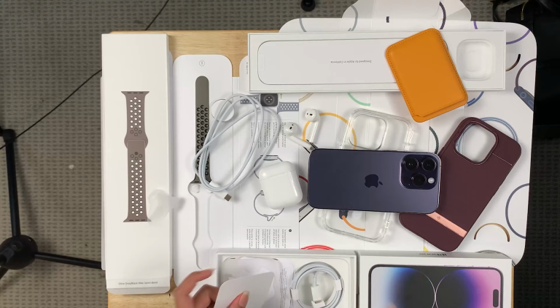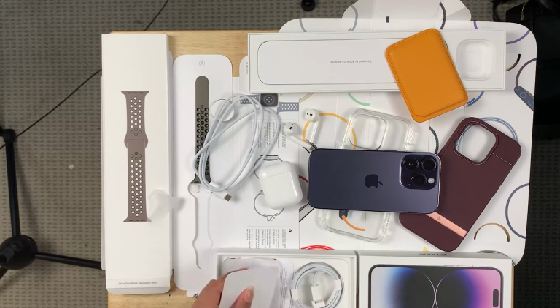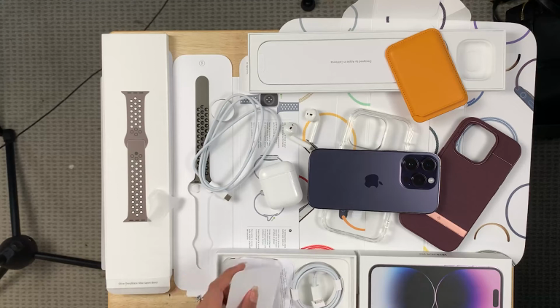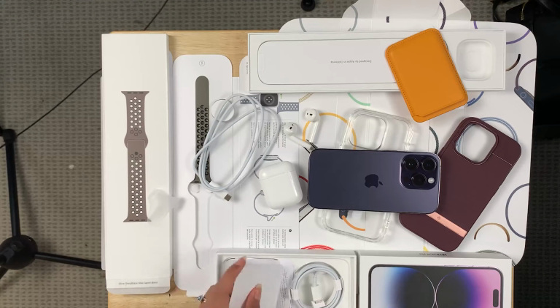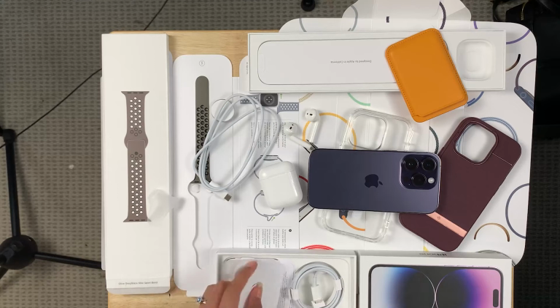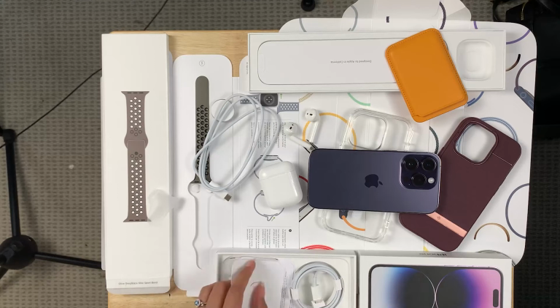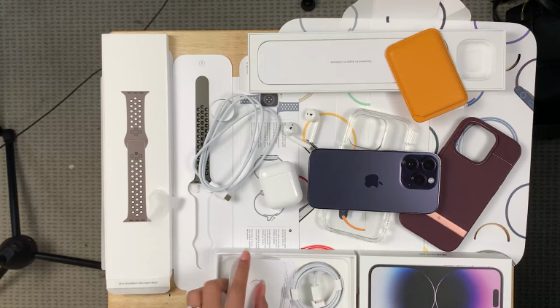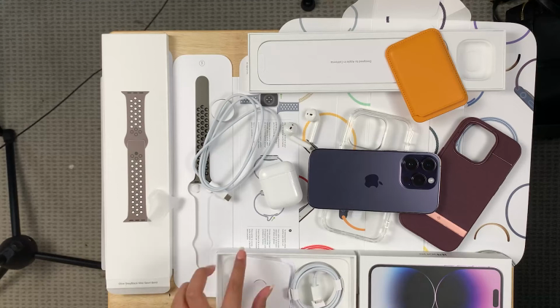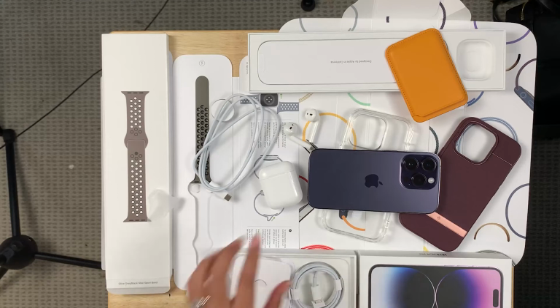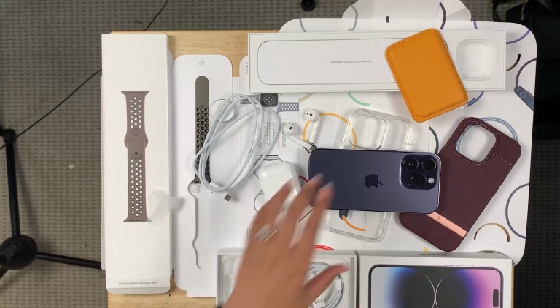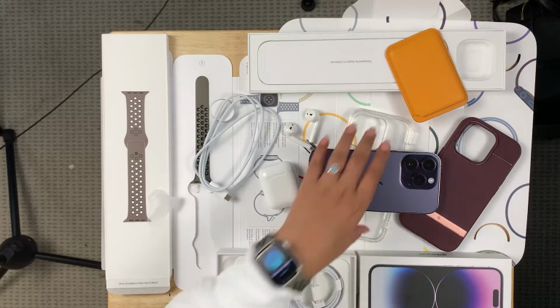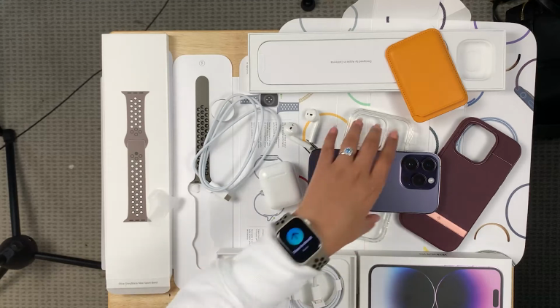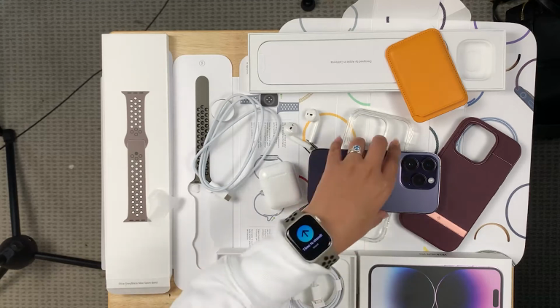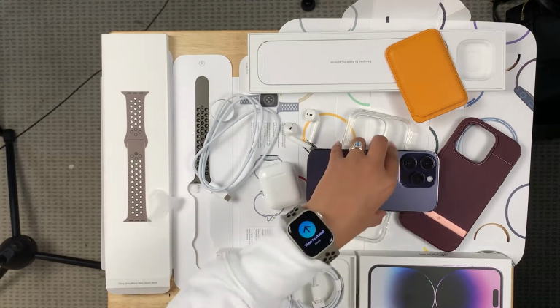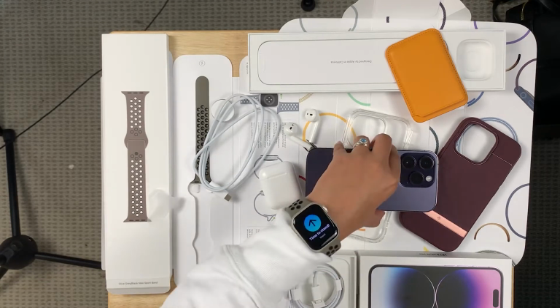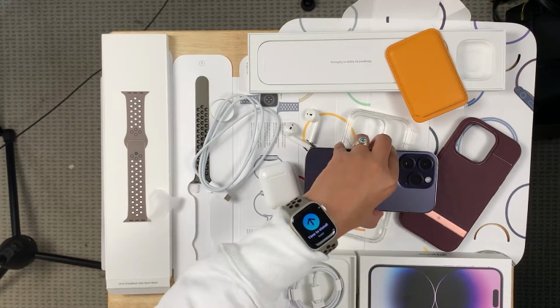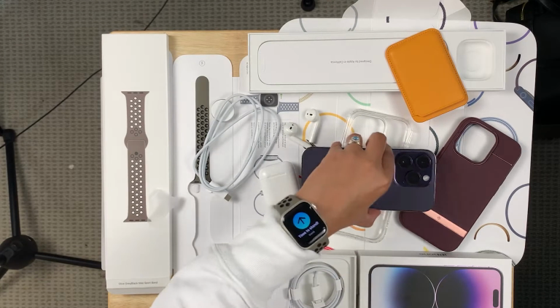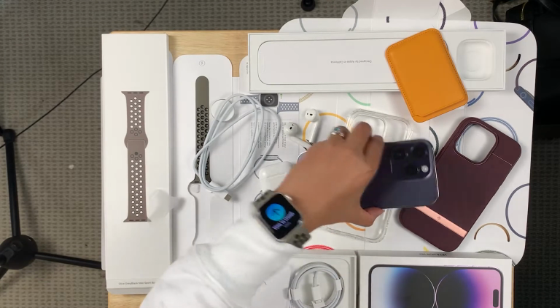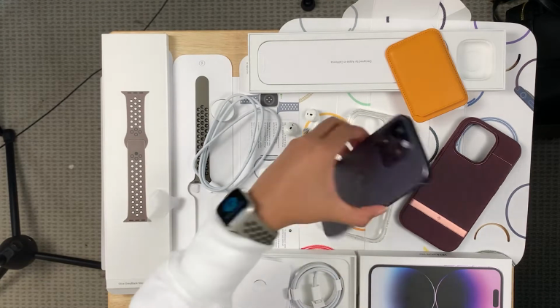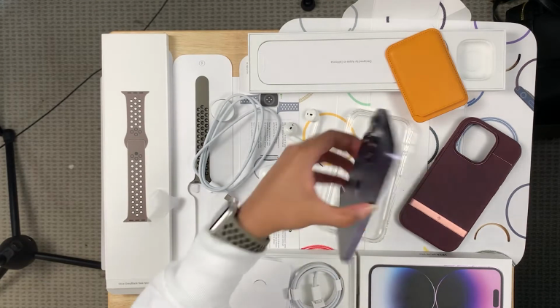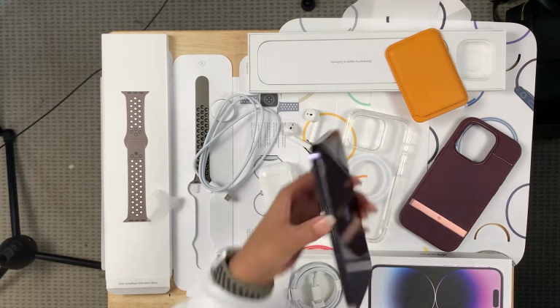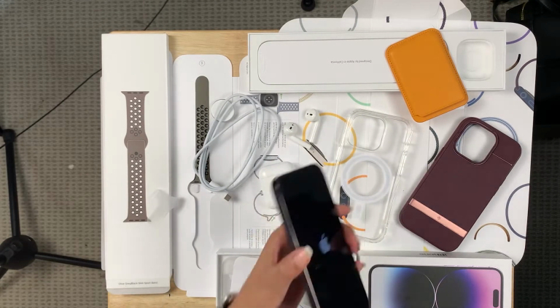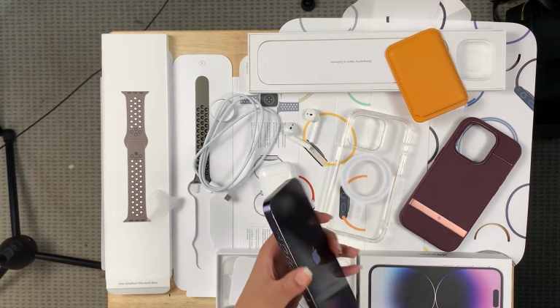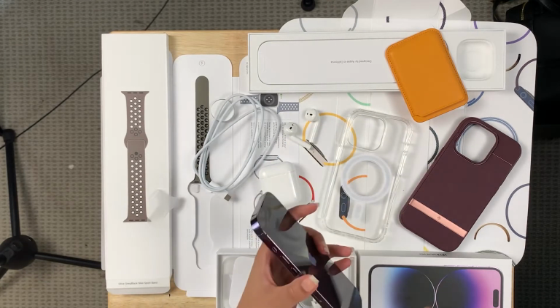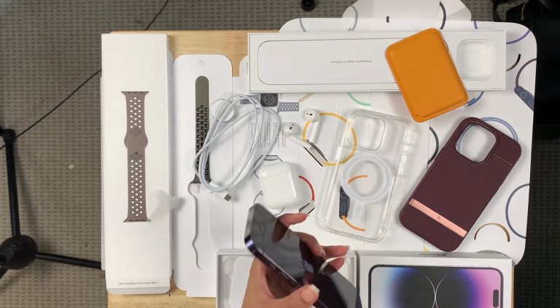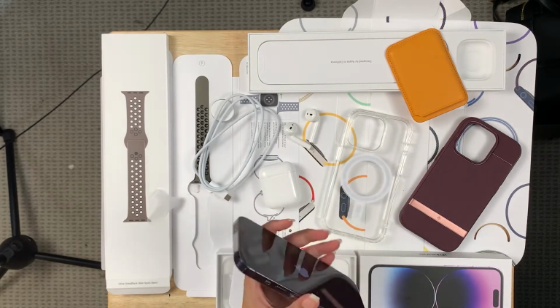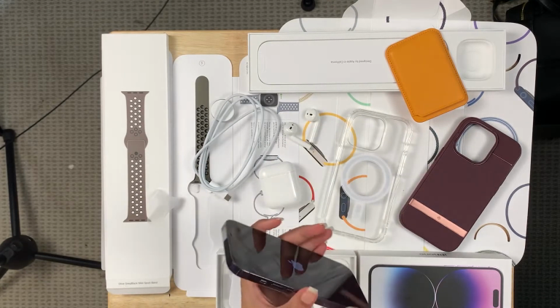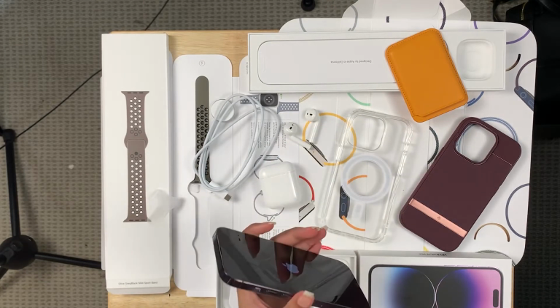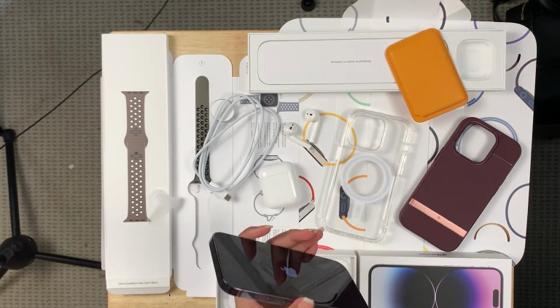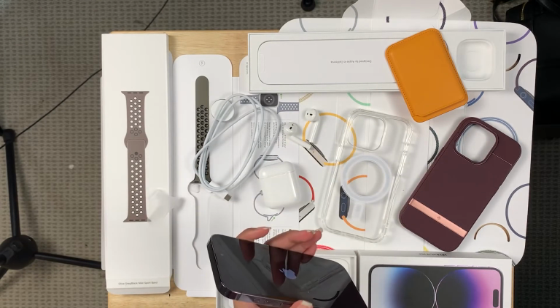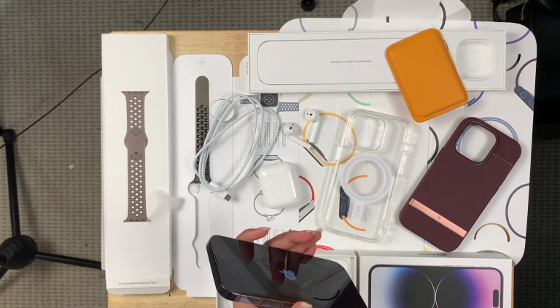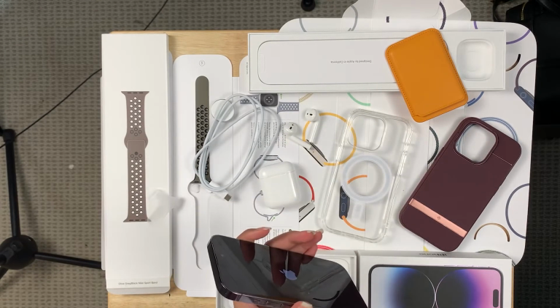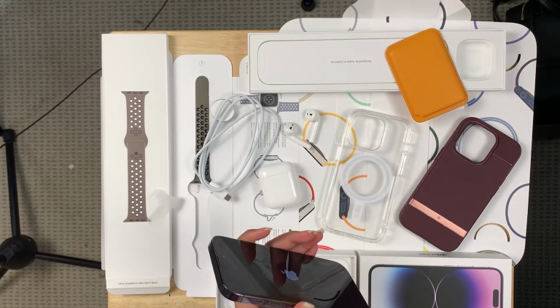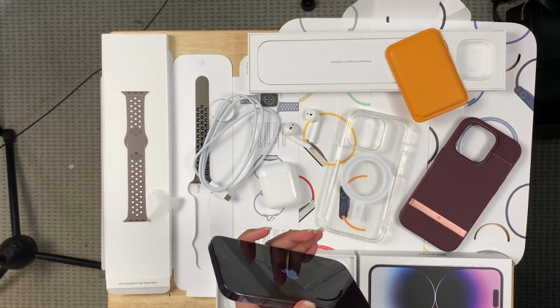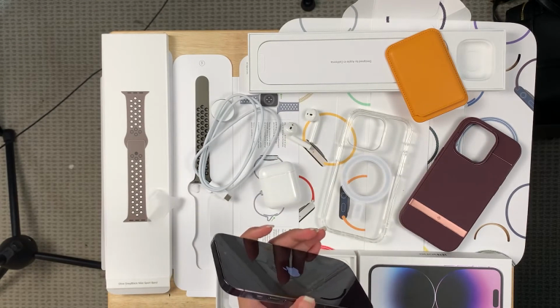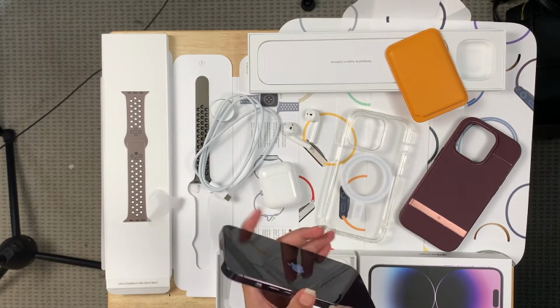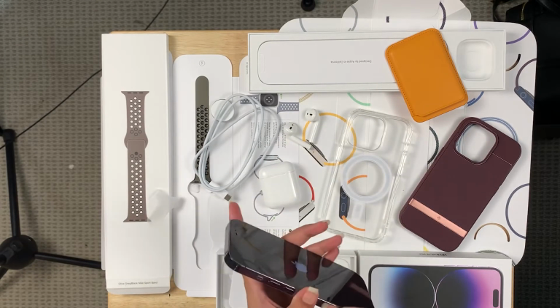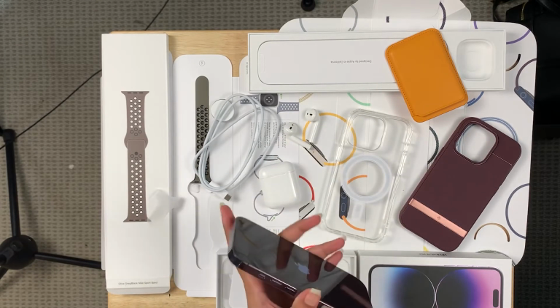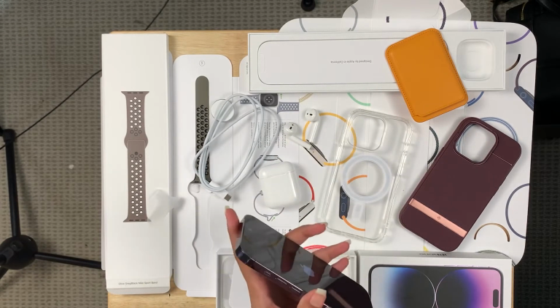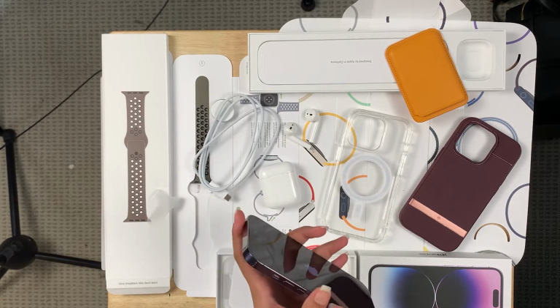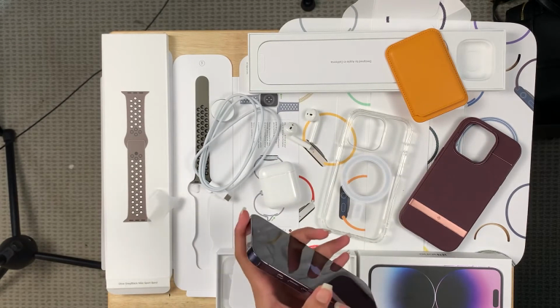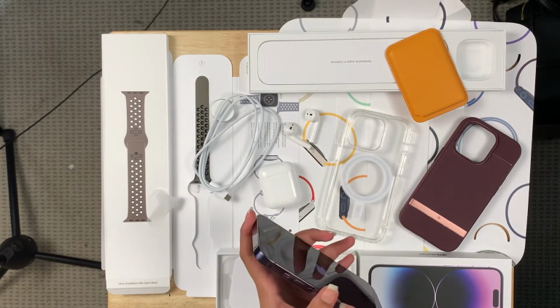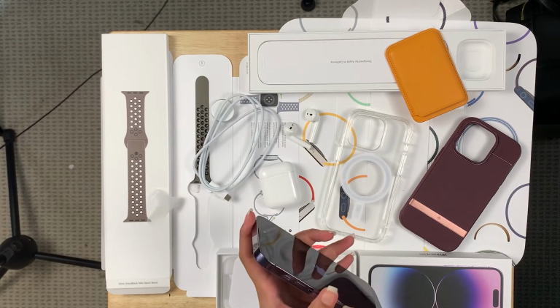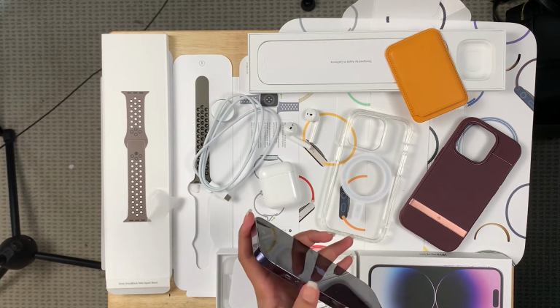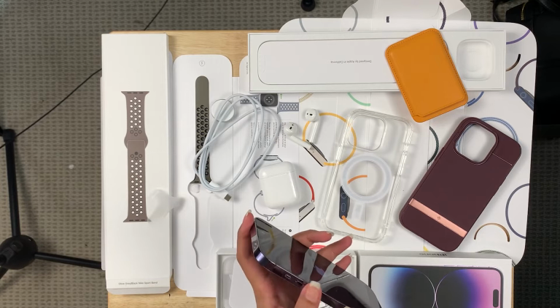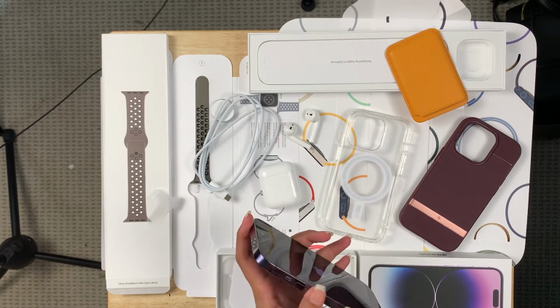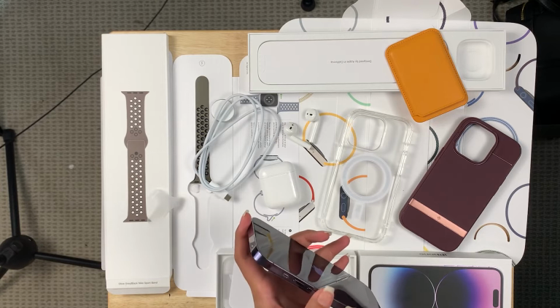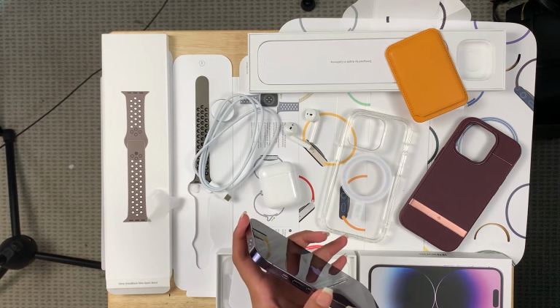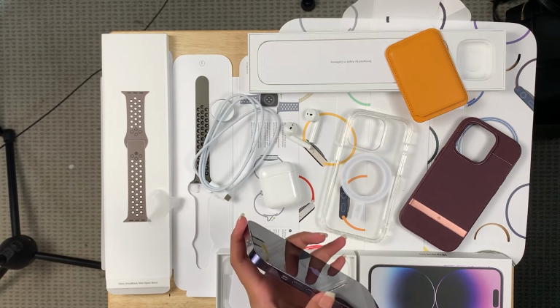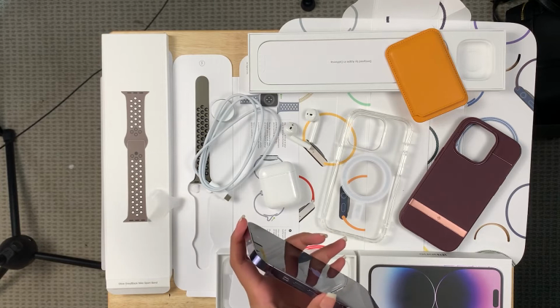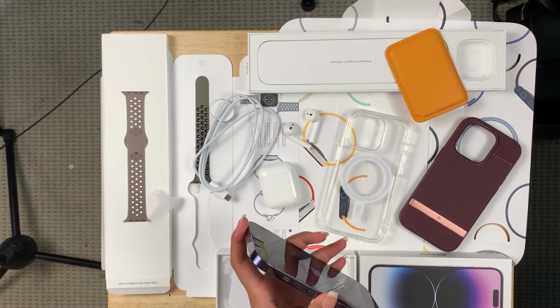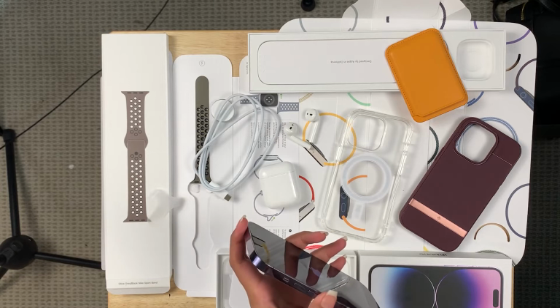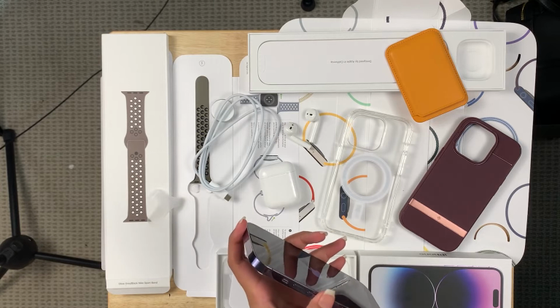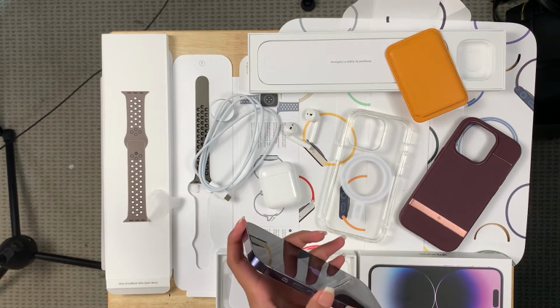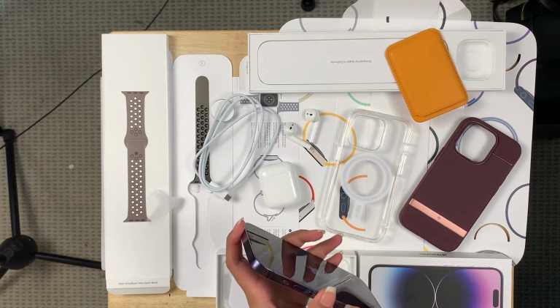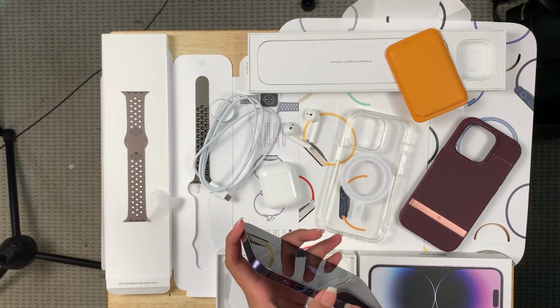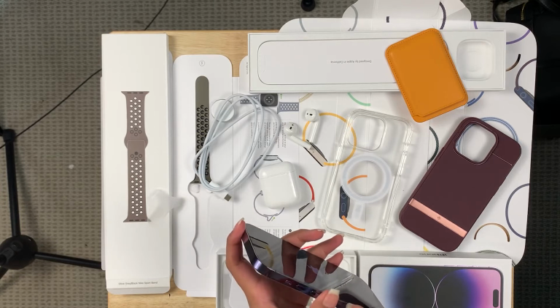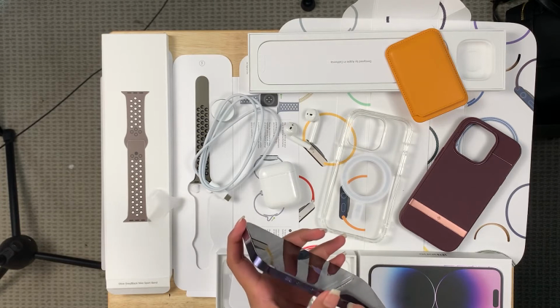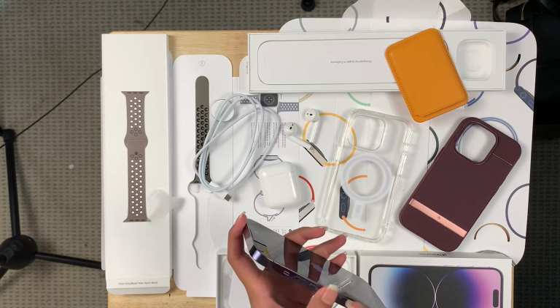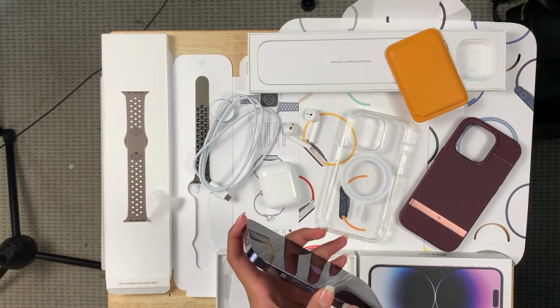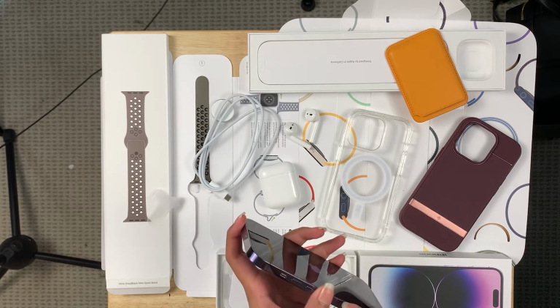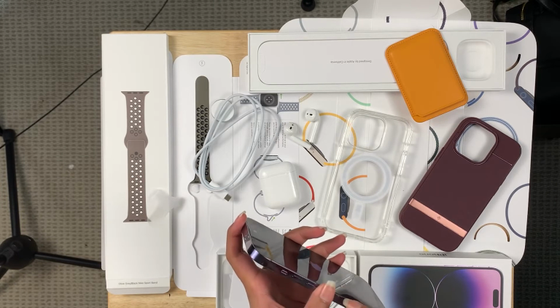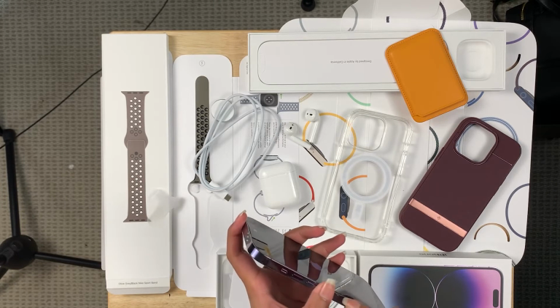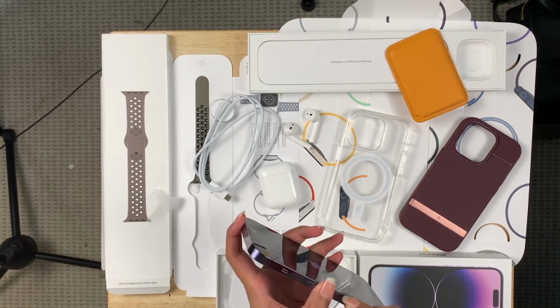Did you know that in China, there are not one but two physical SIM card slots in an iPhone?